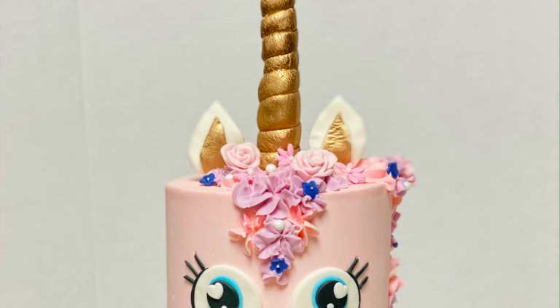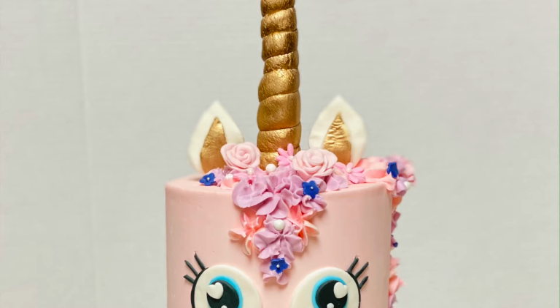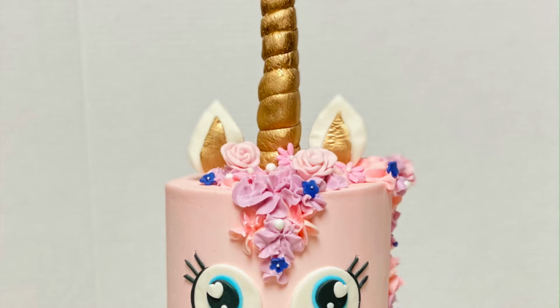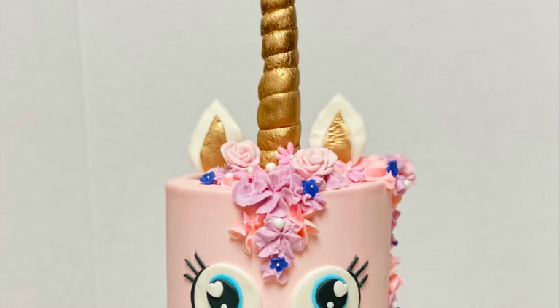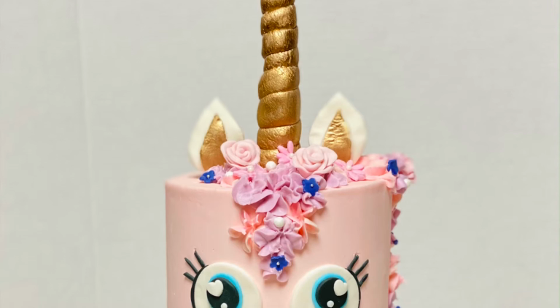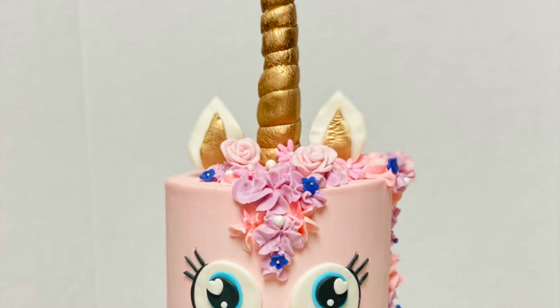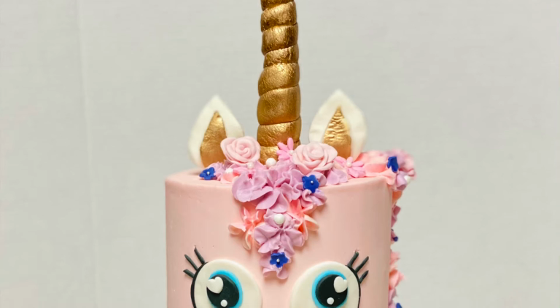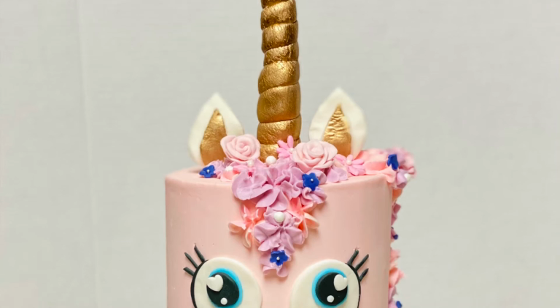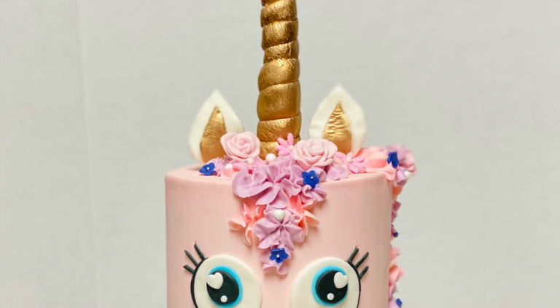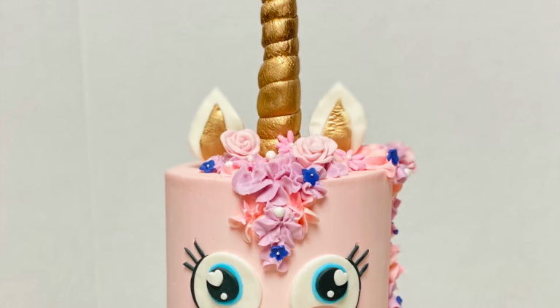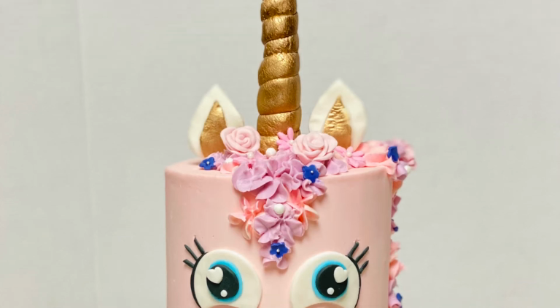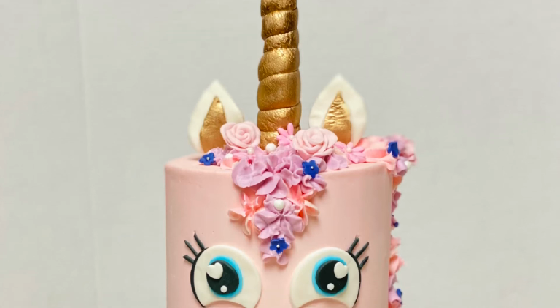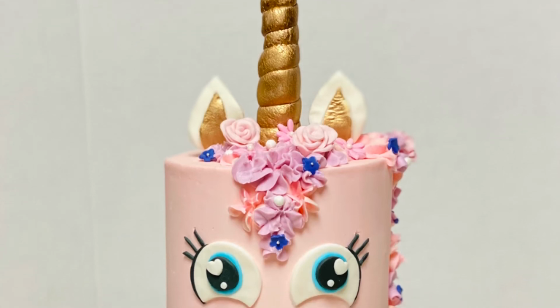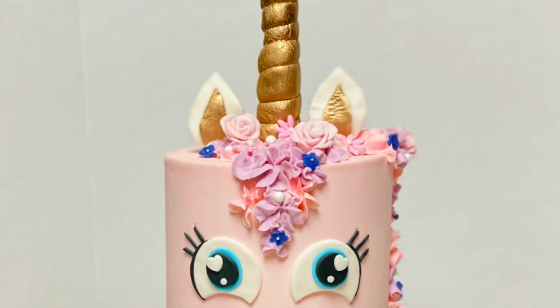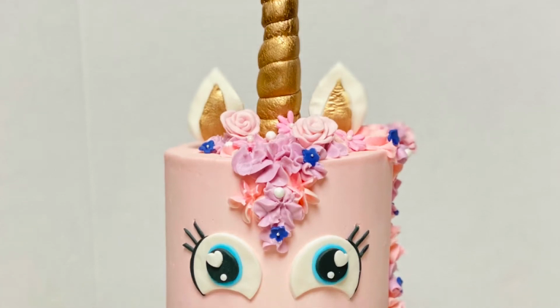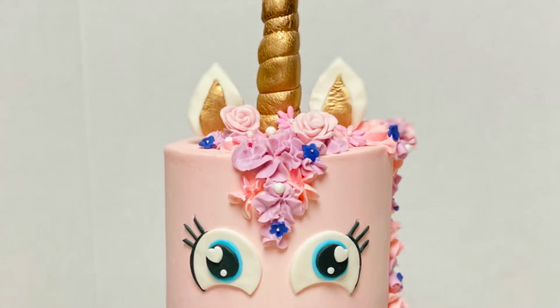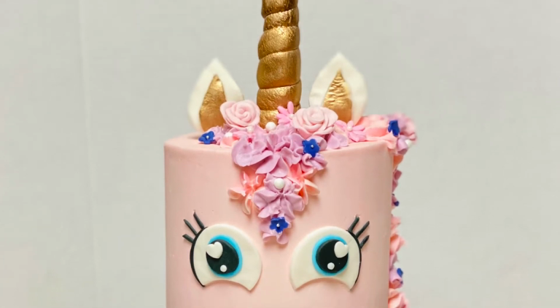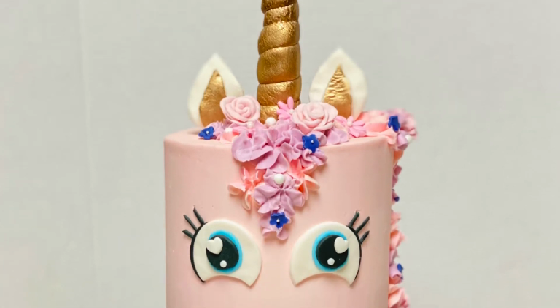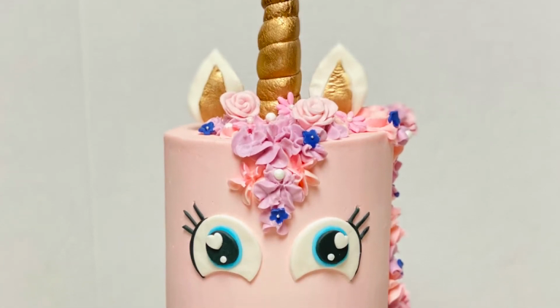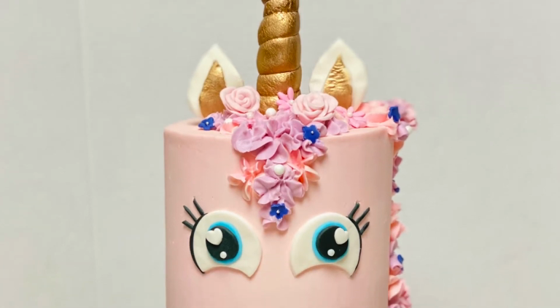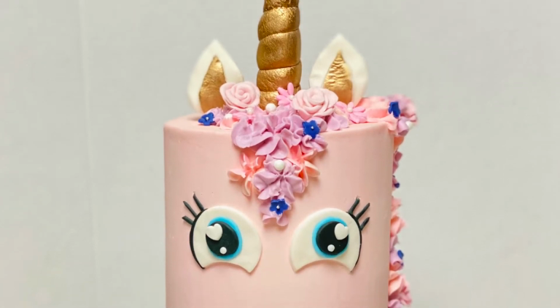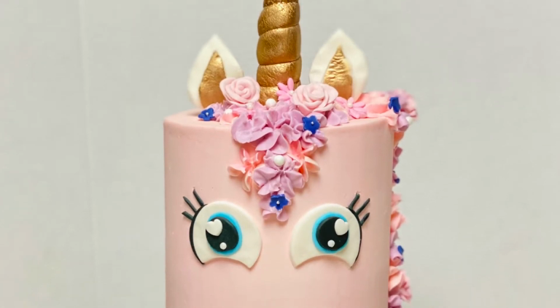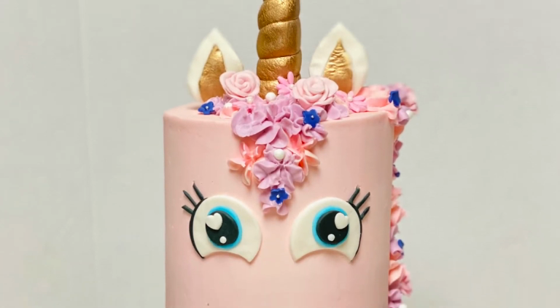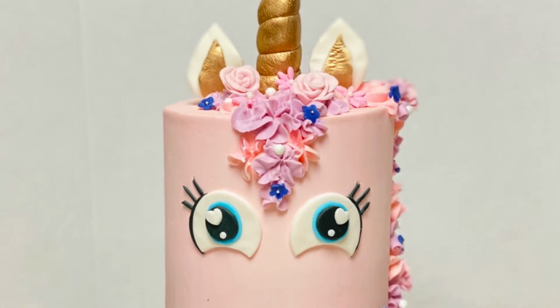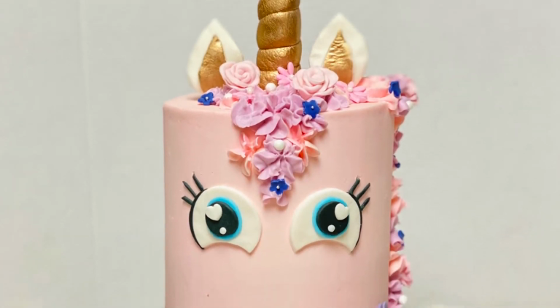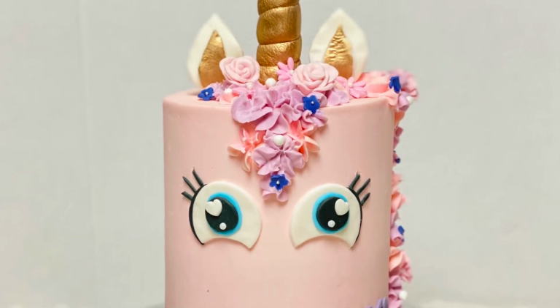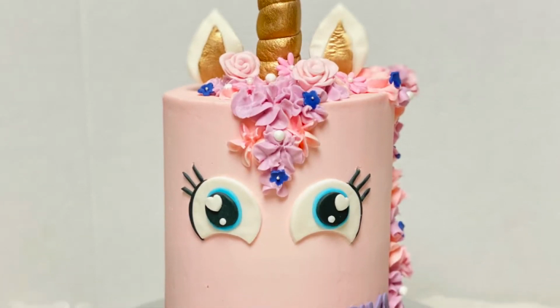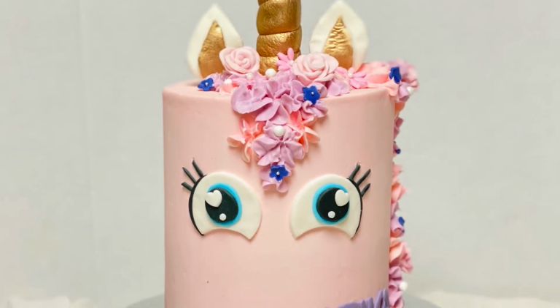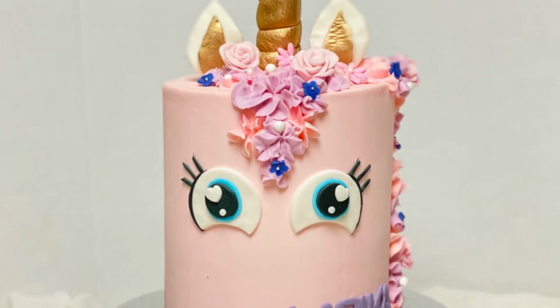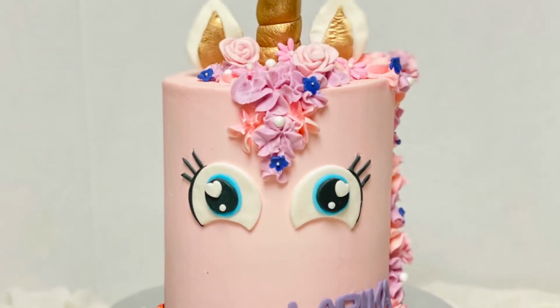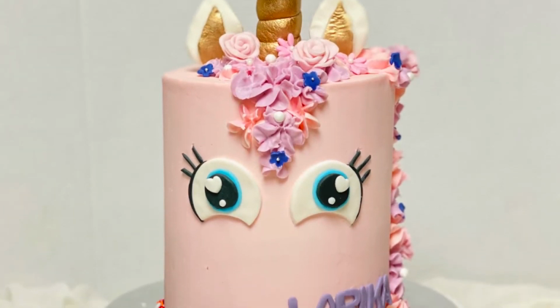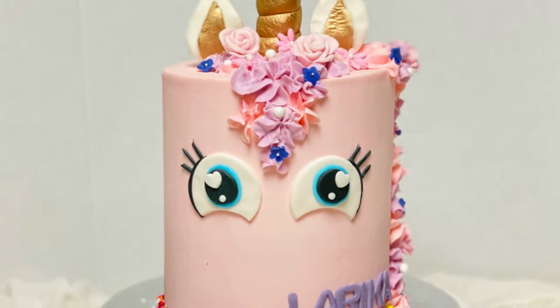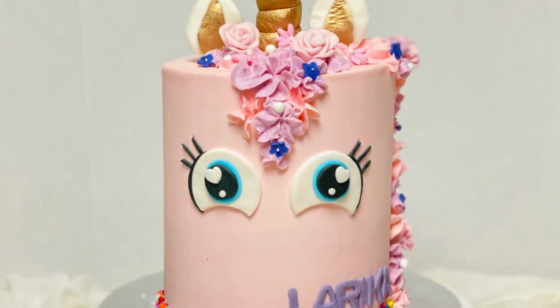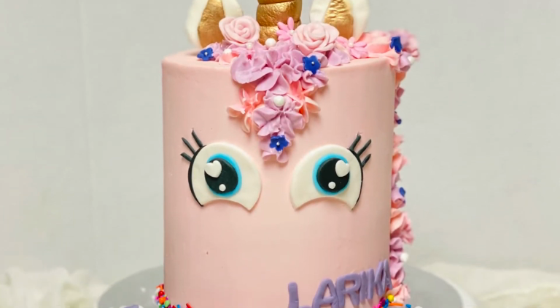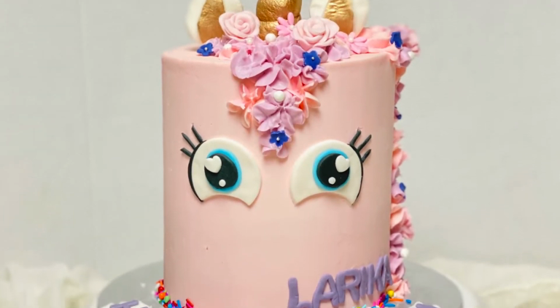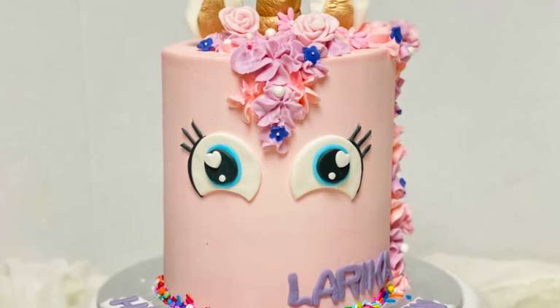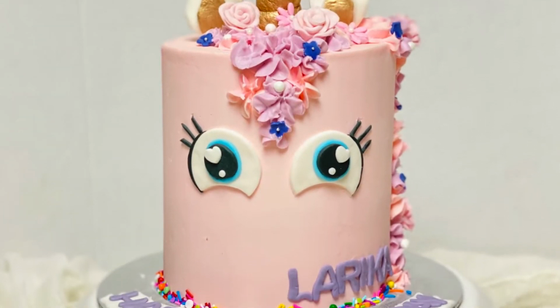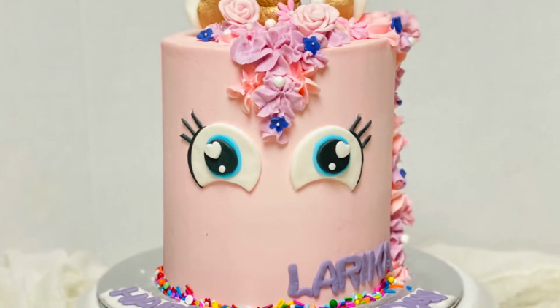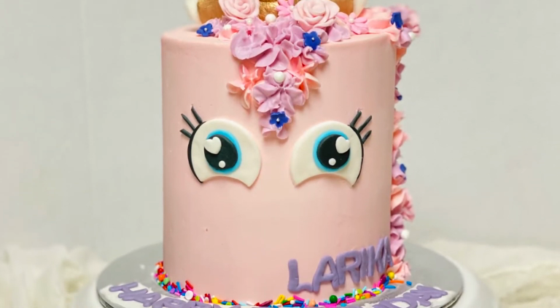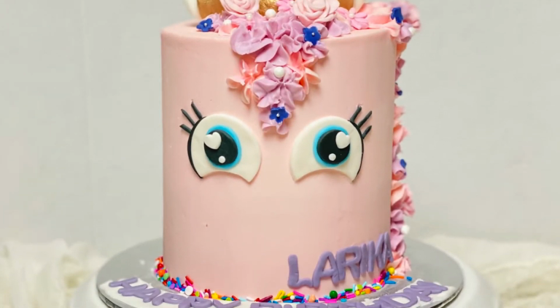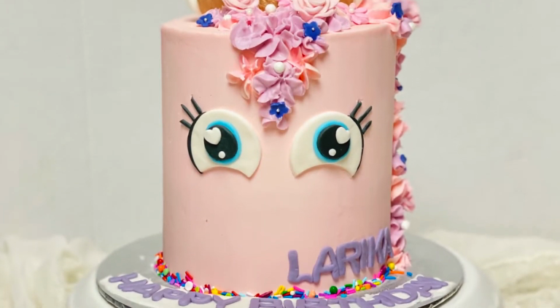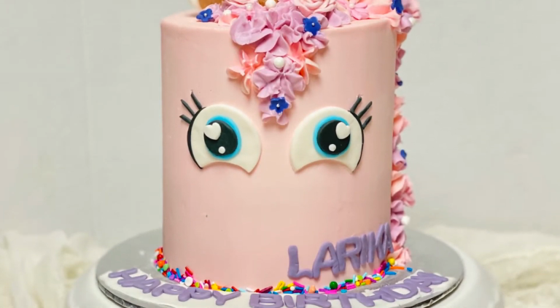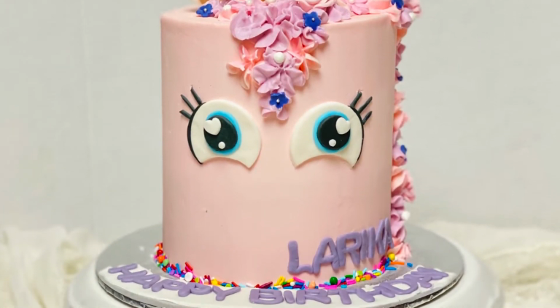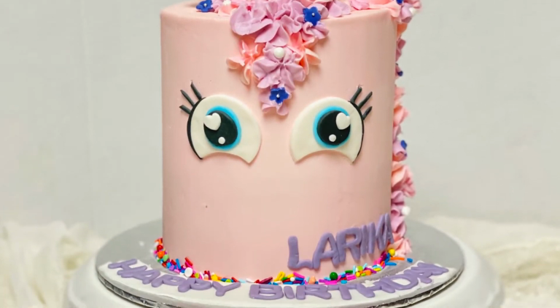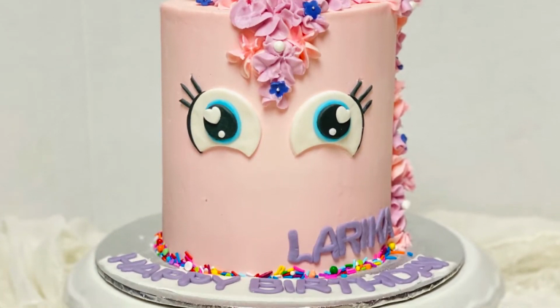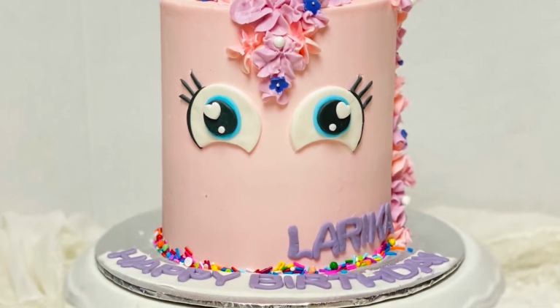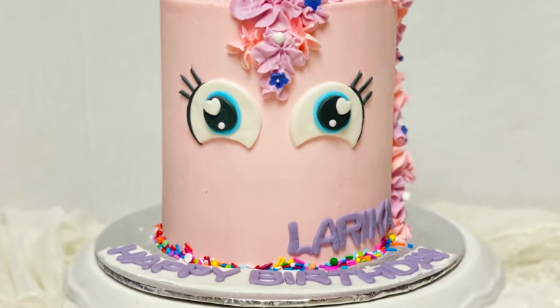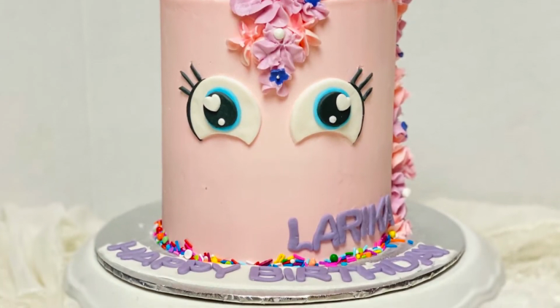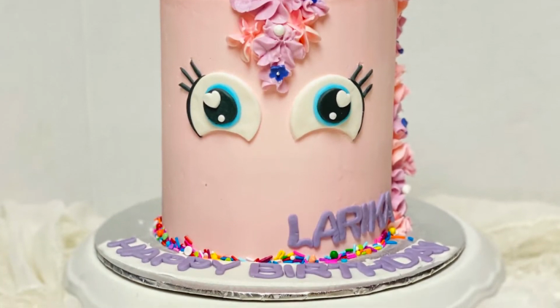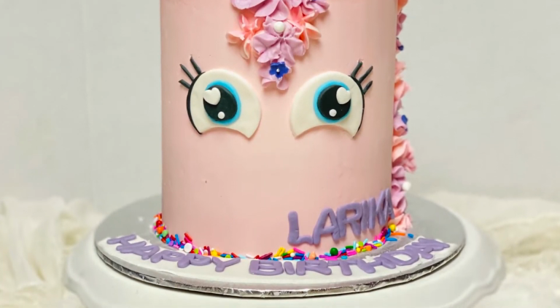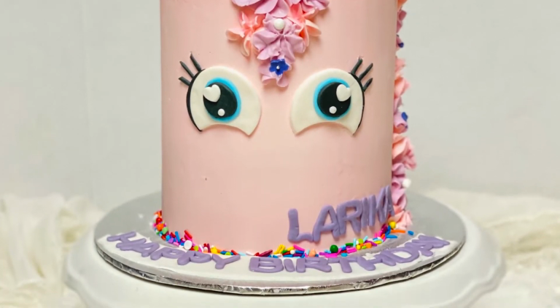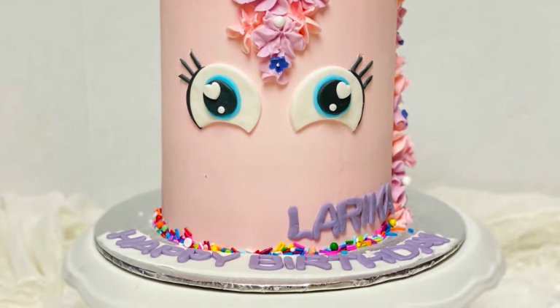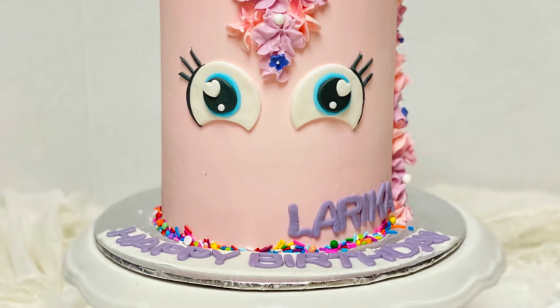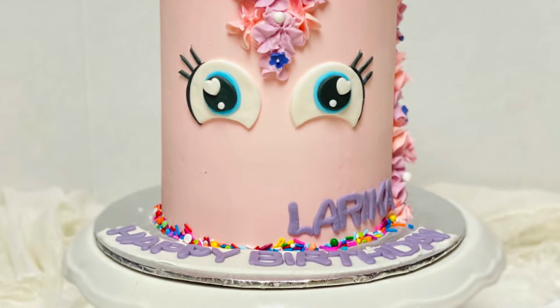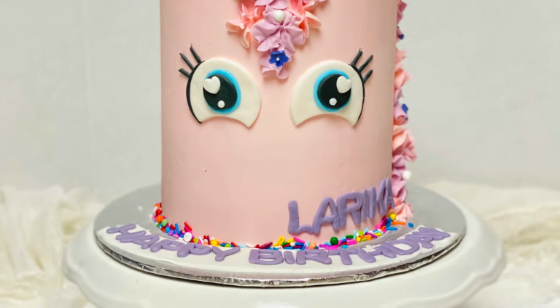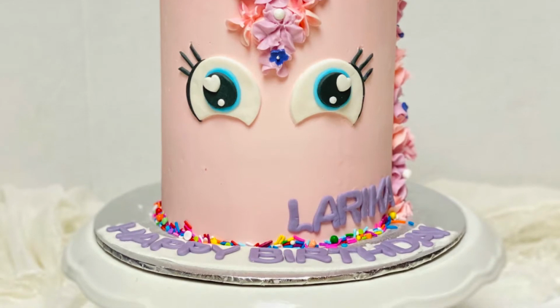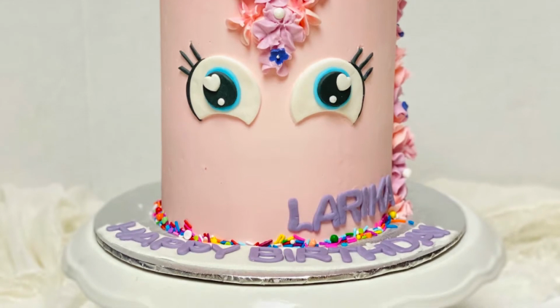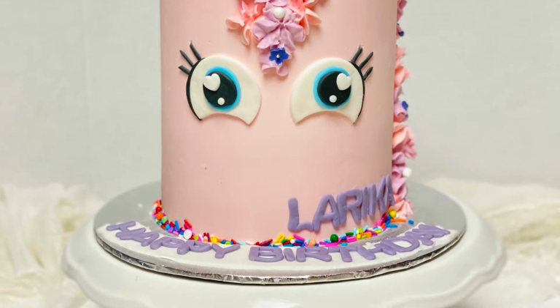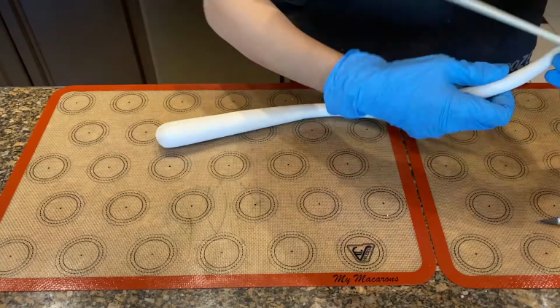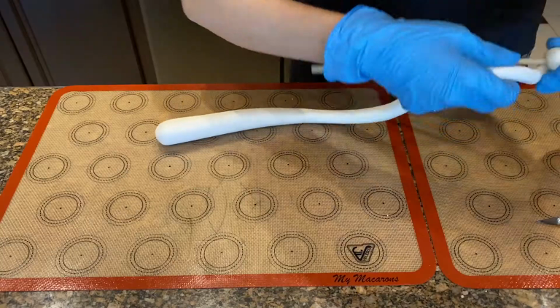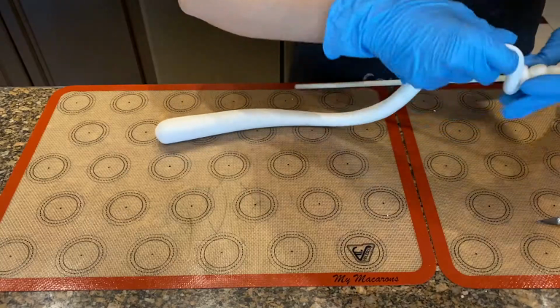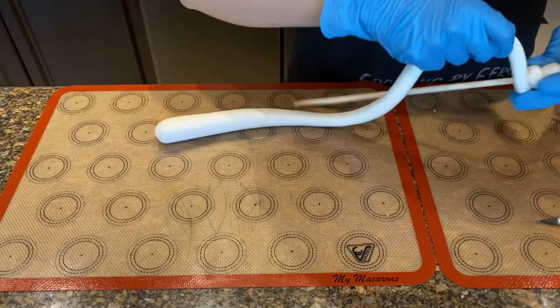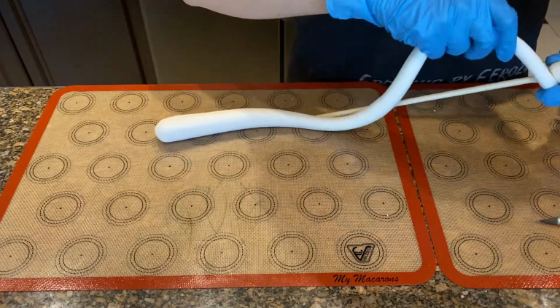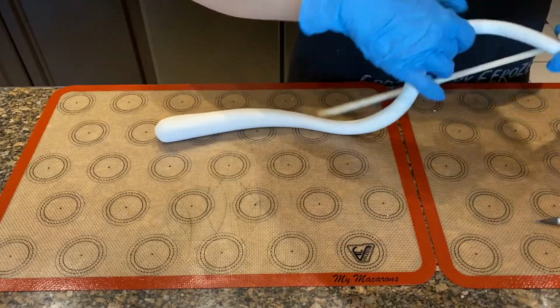Hi guys, welcome back to our channel, Frosting by Furrows. If you'd like to know how we made this super cute unicorn cake, please continue watching.